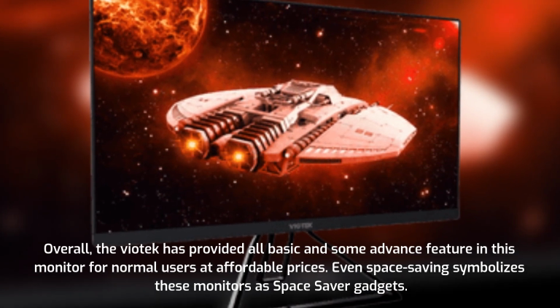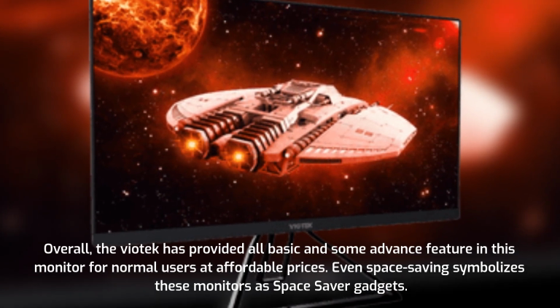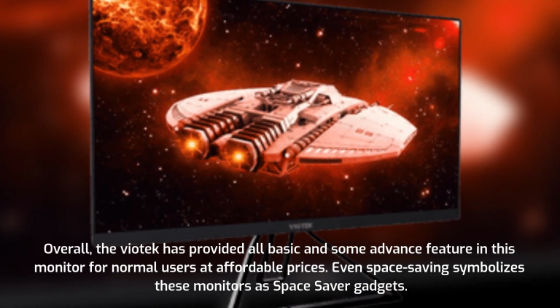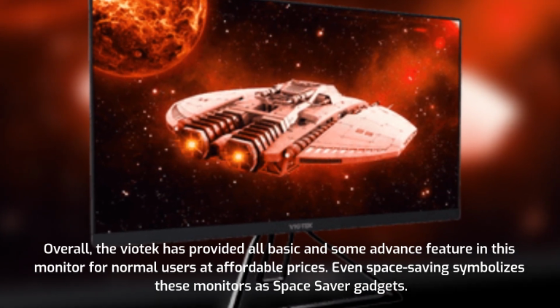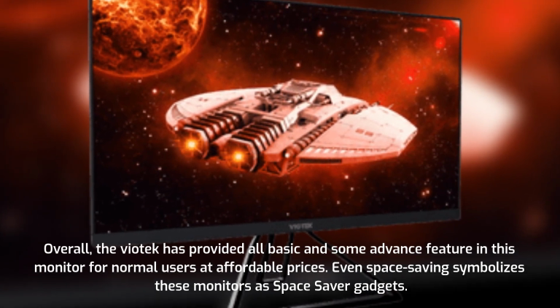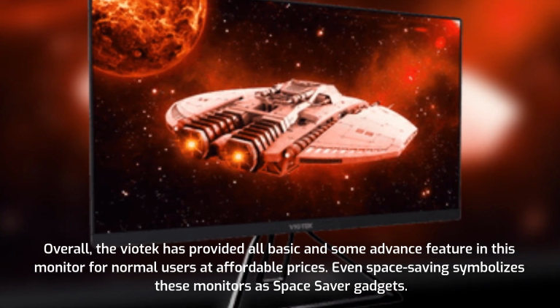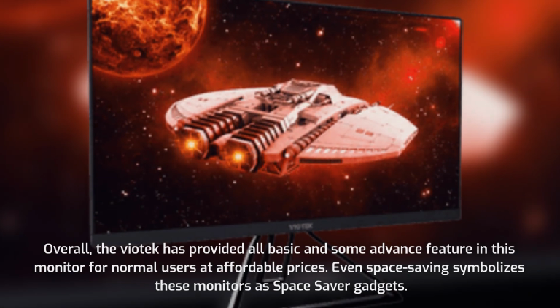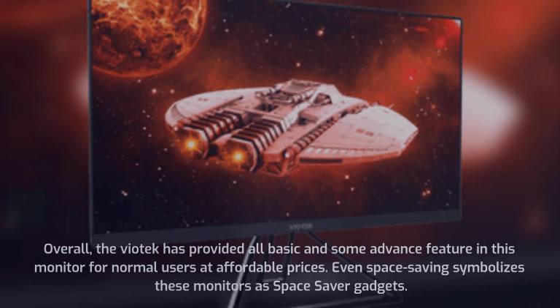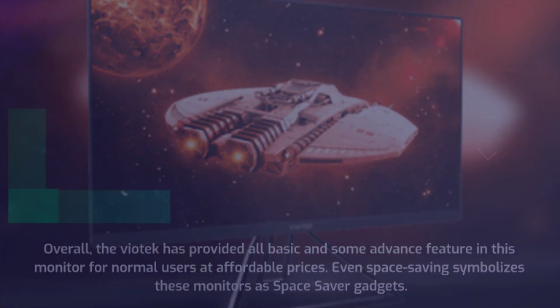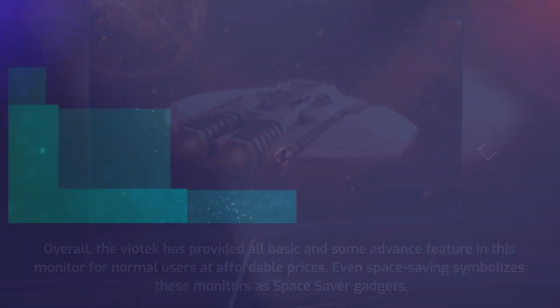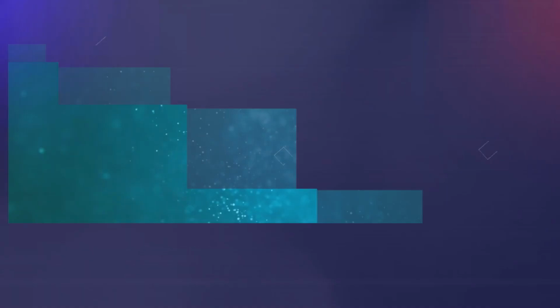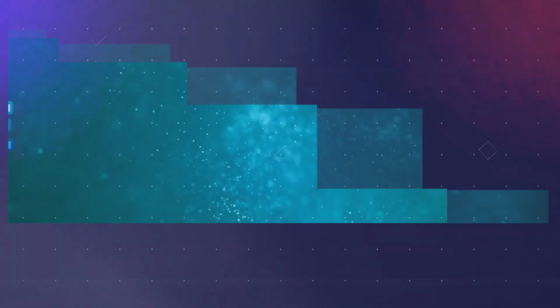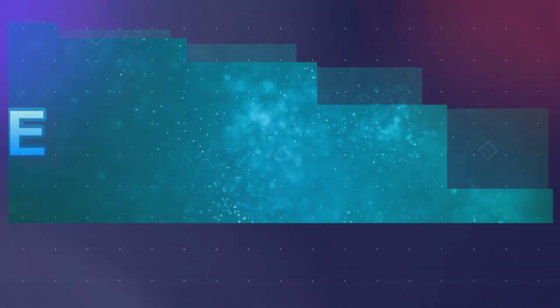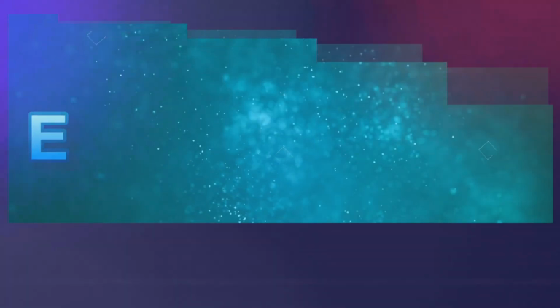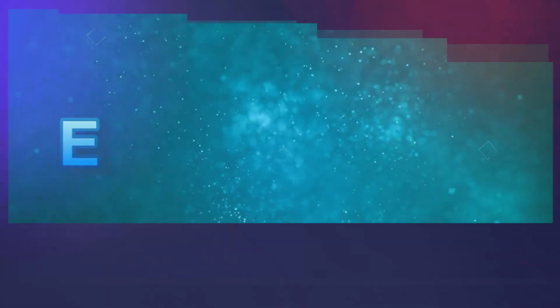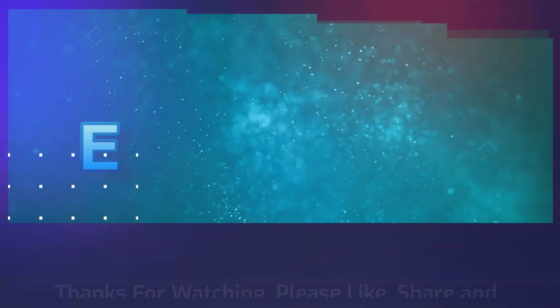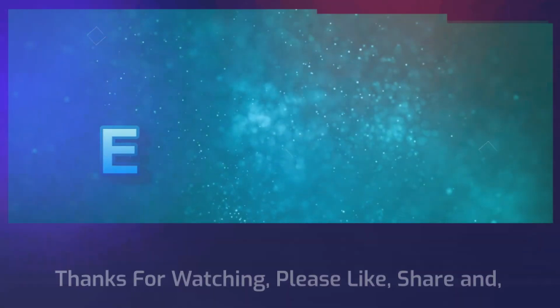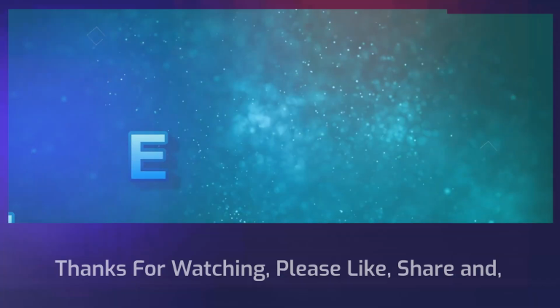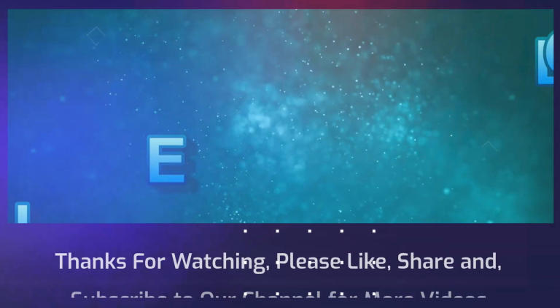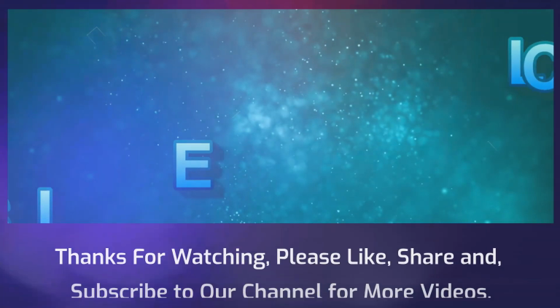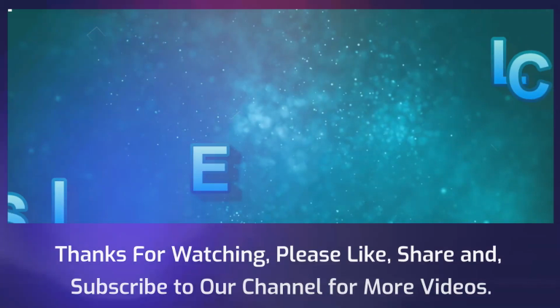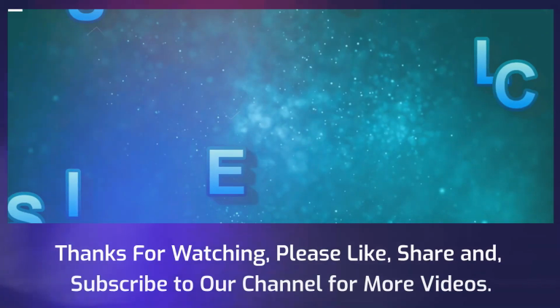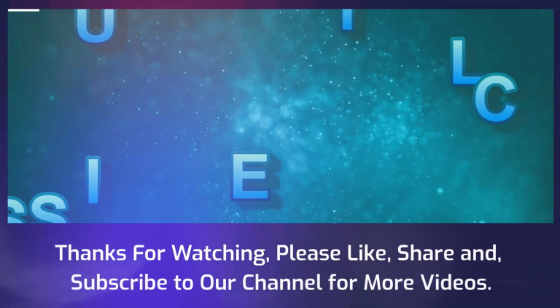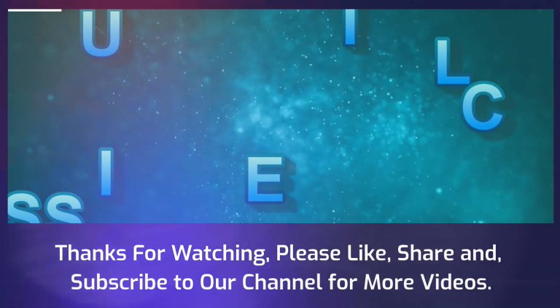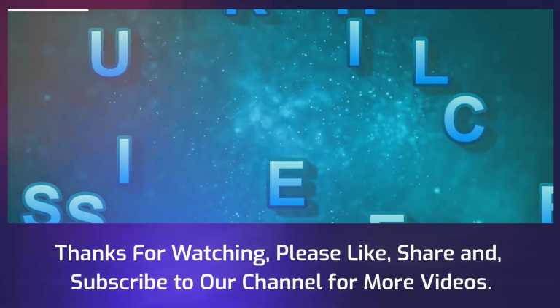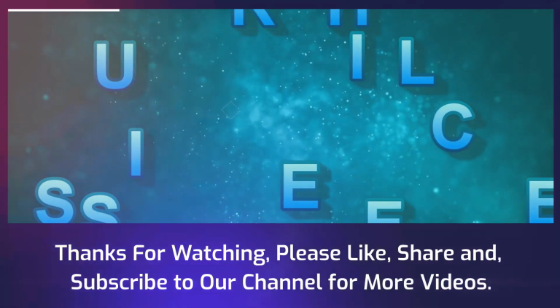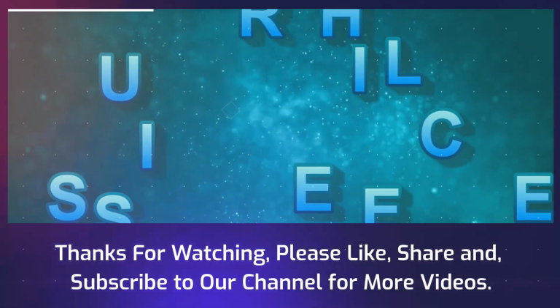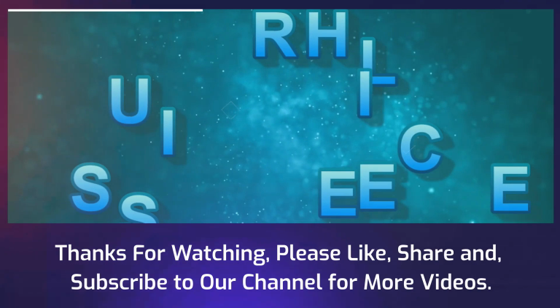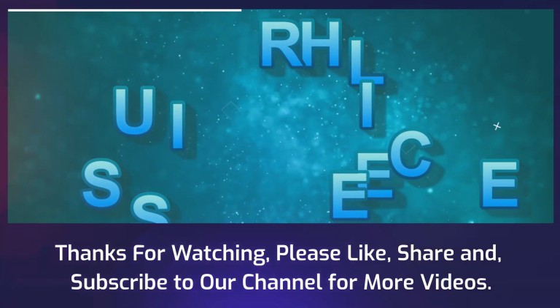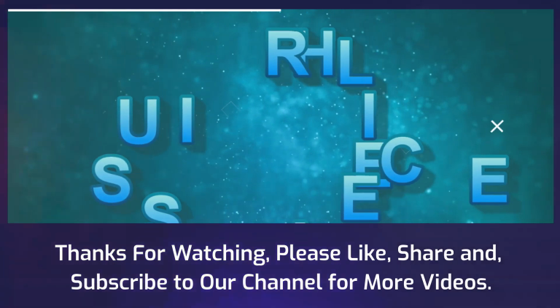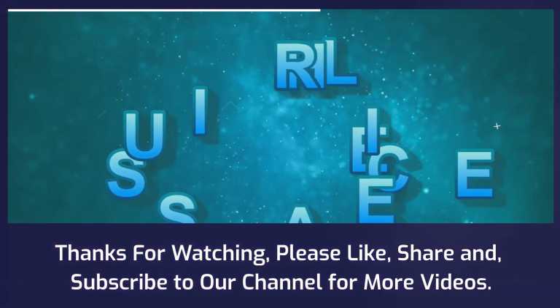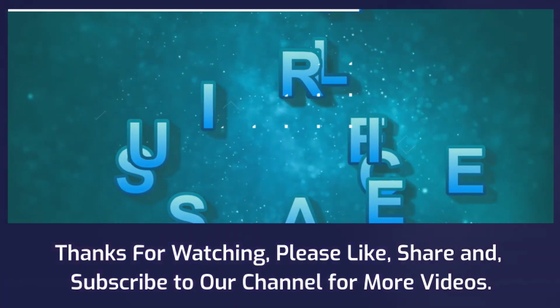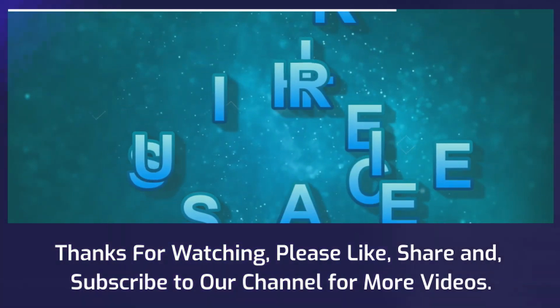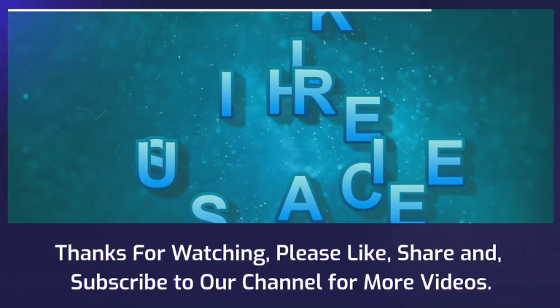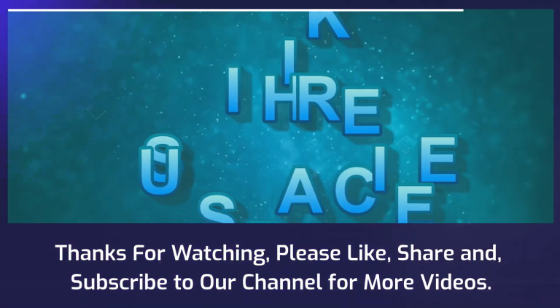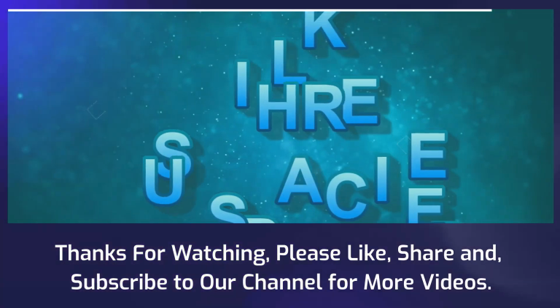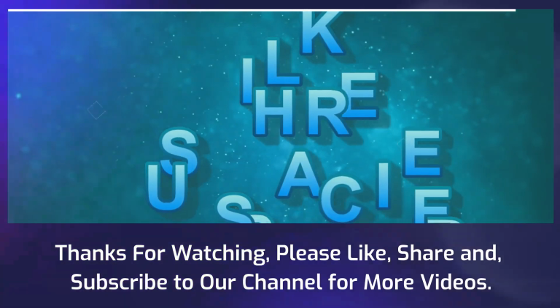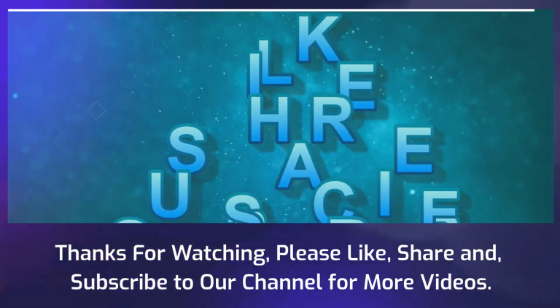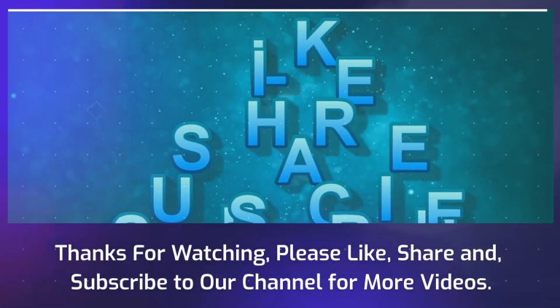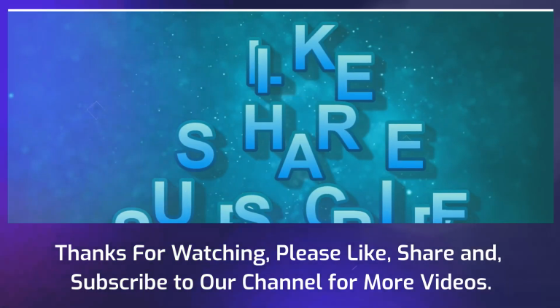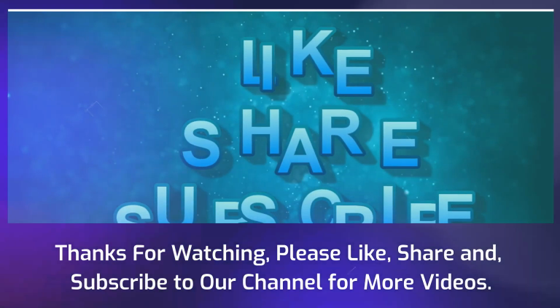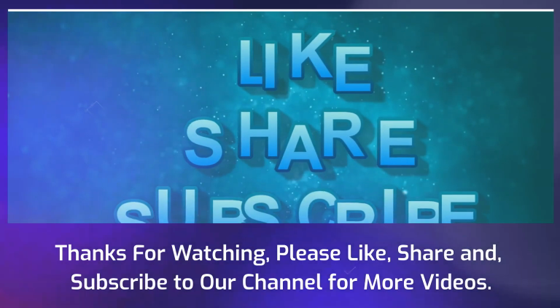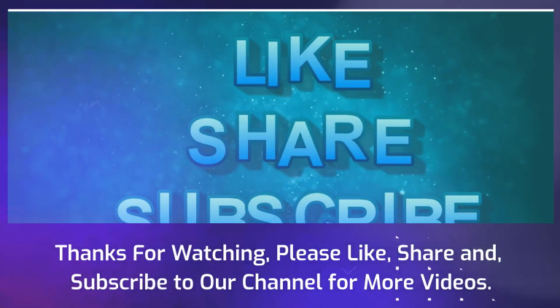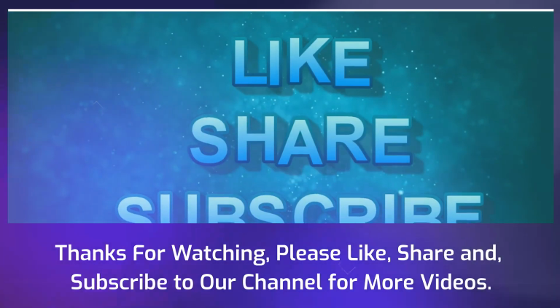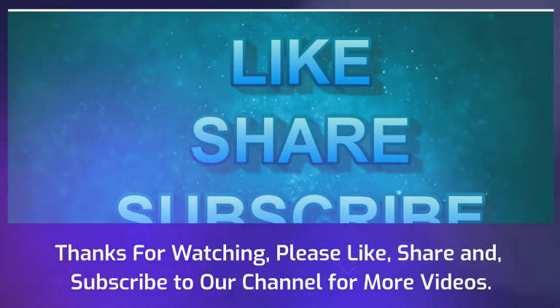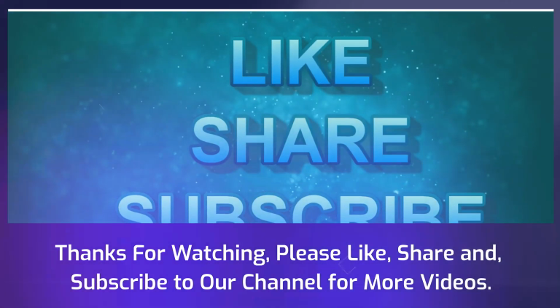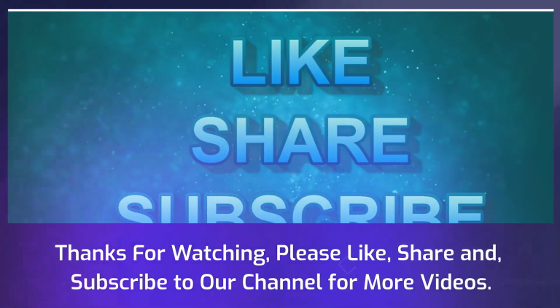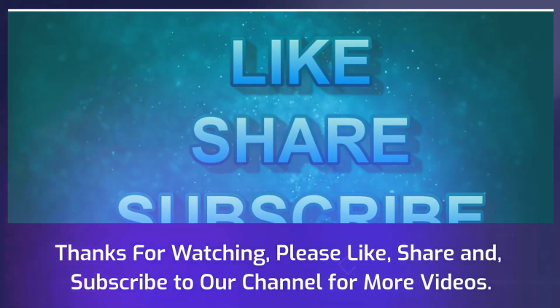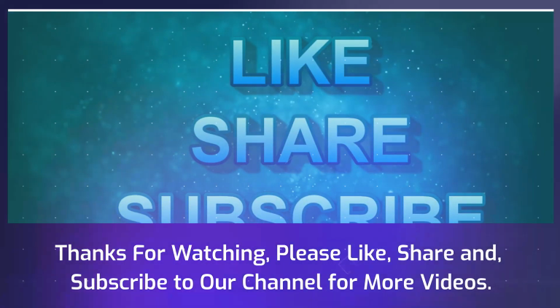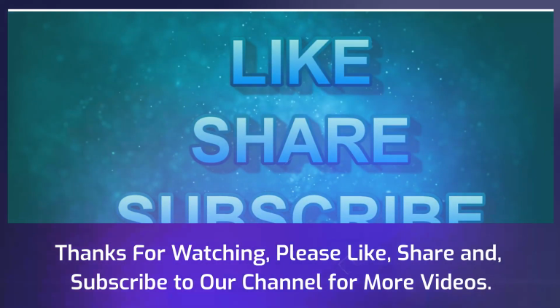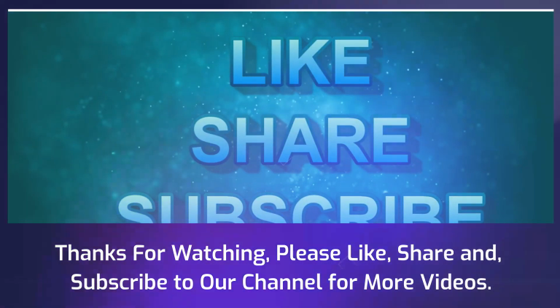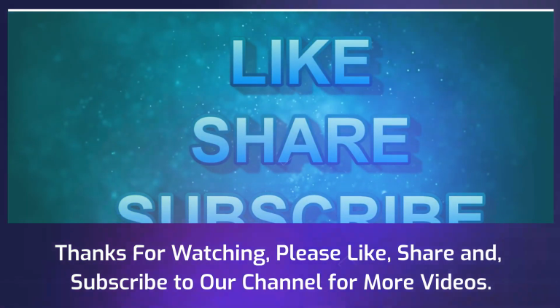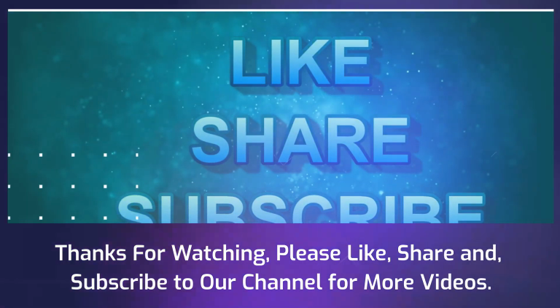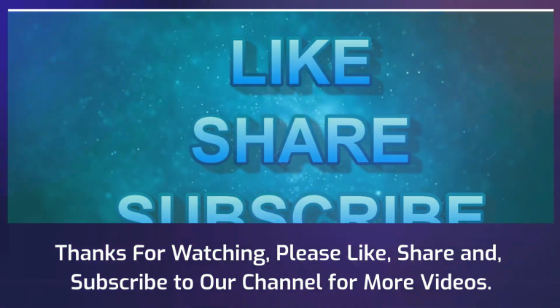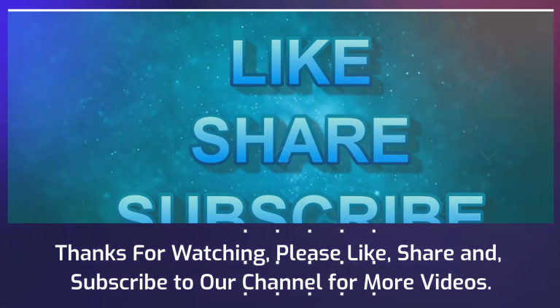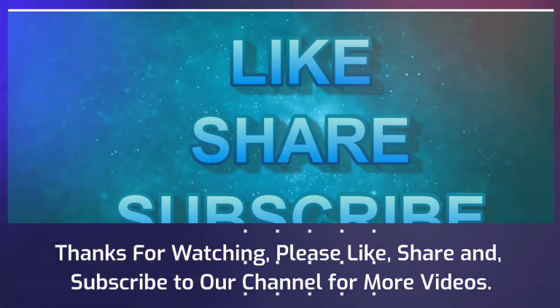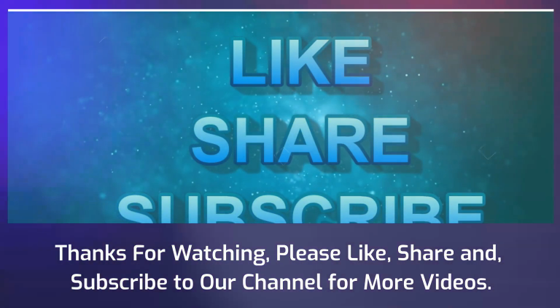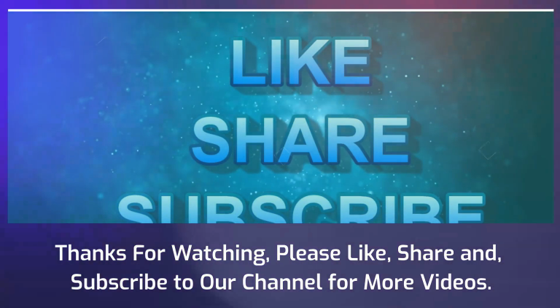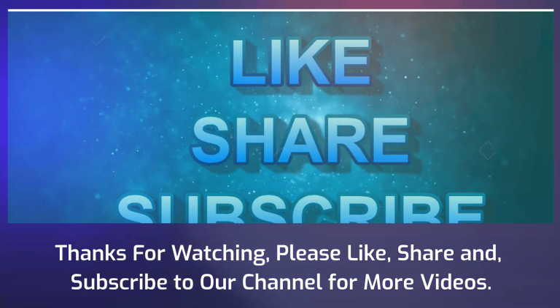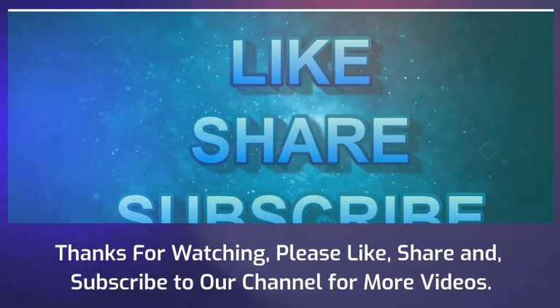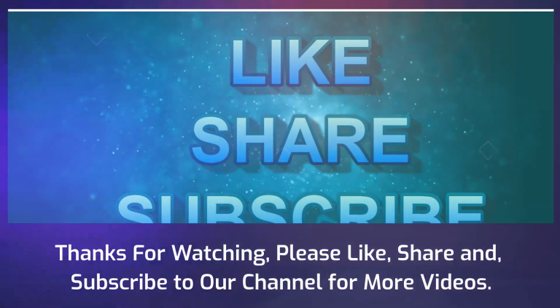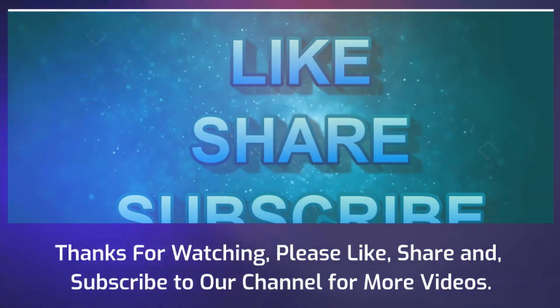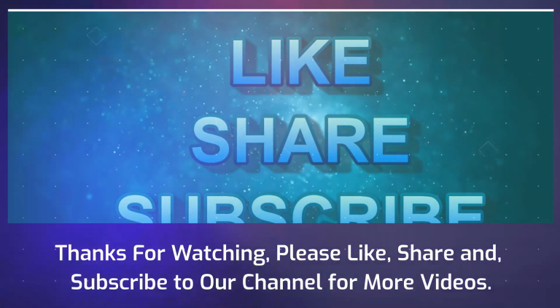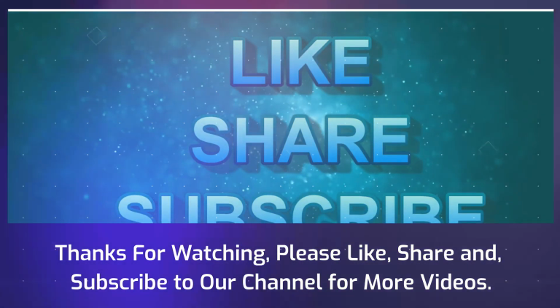Thanks for watching. Please like, share, and subscribe to our channel for more videos.